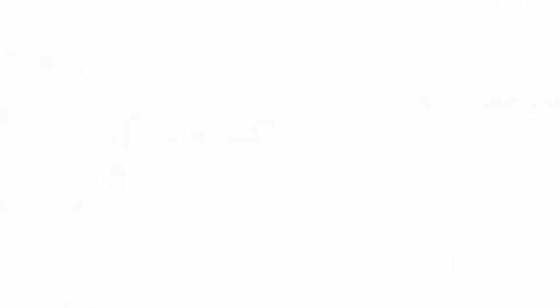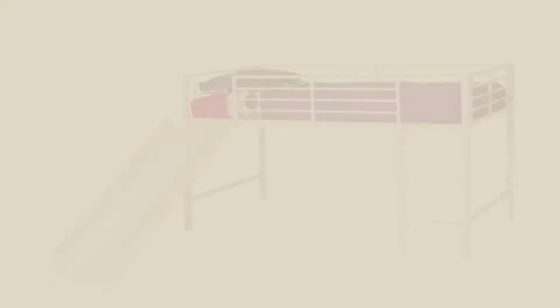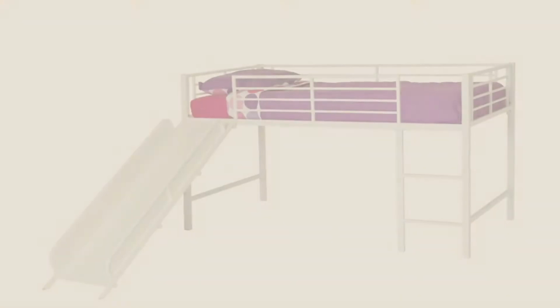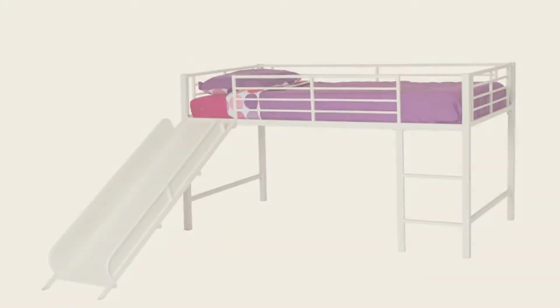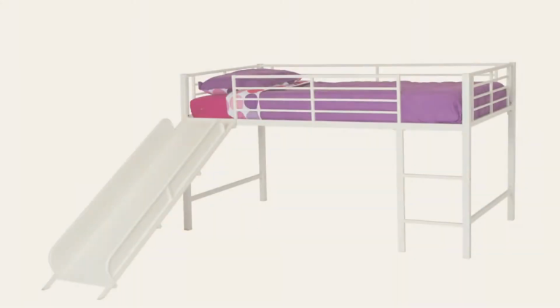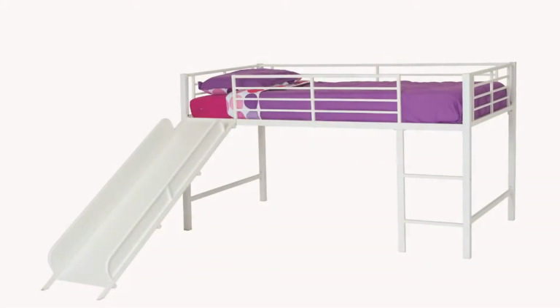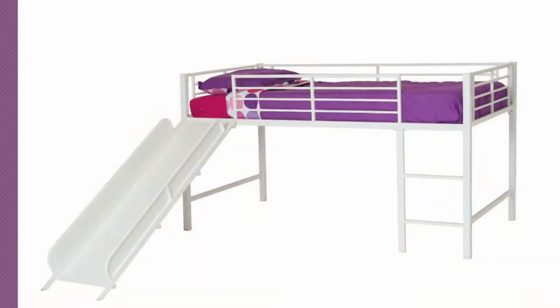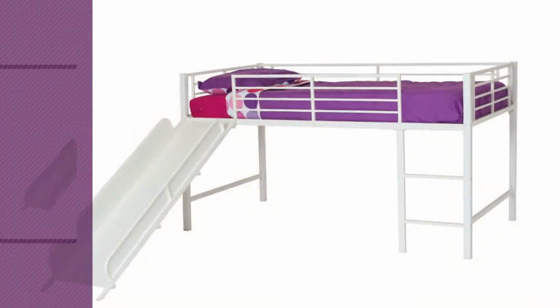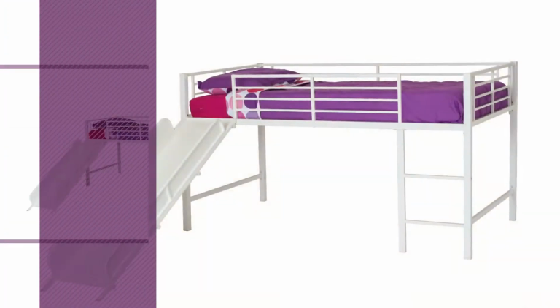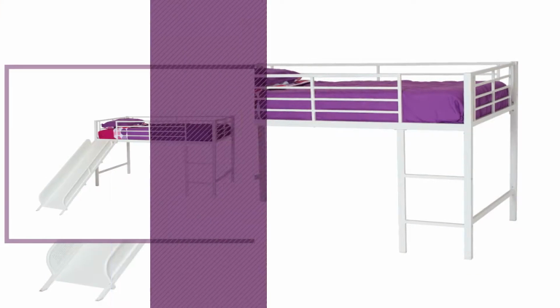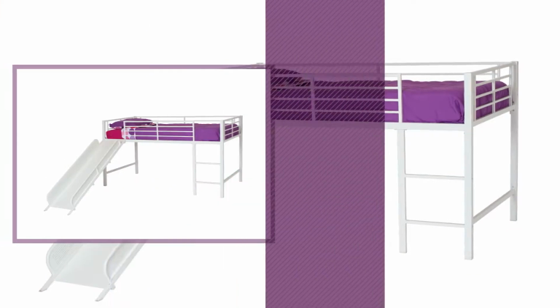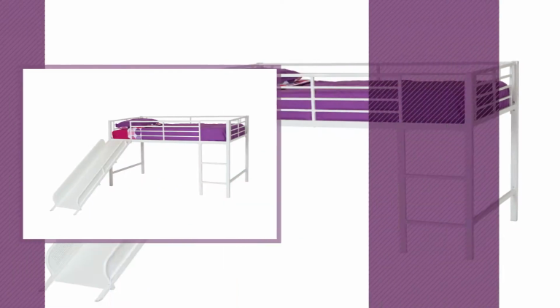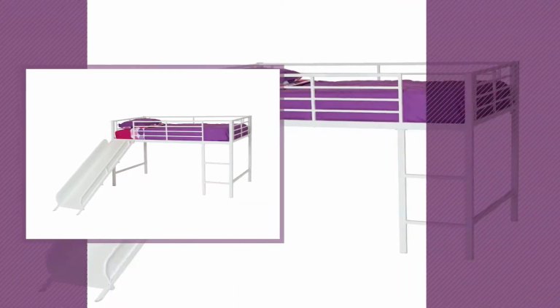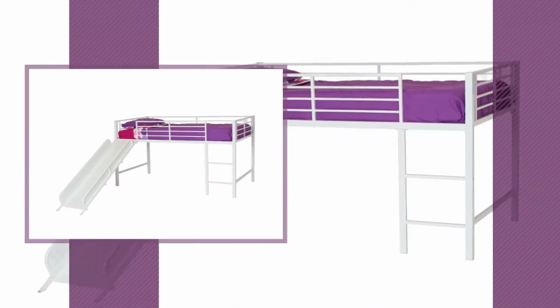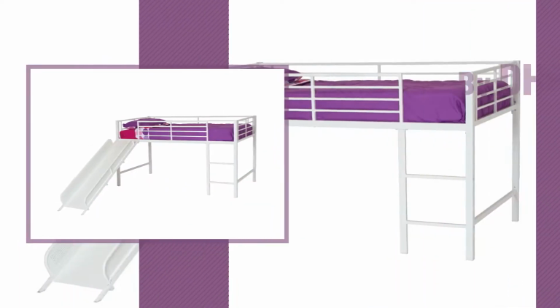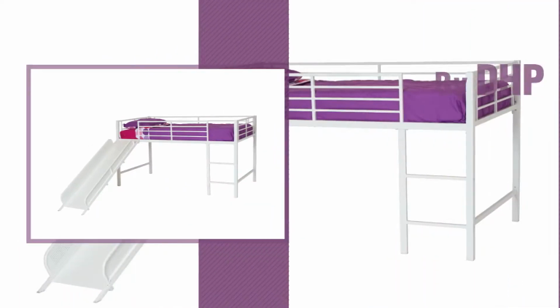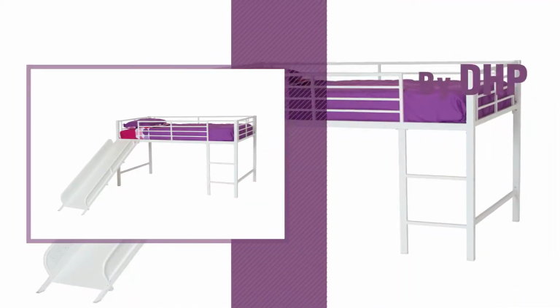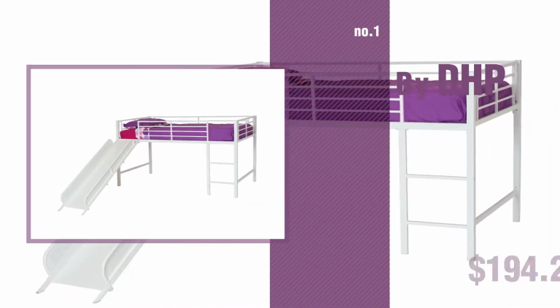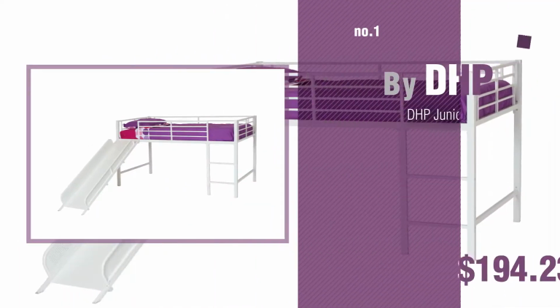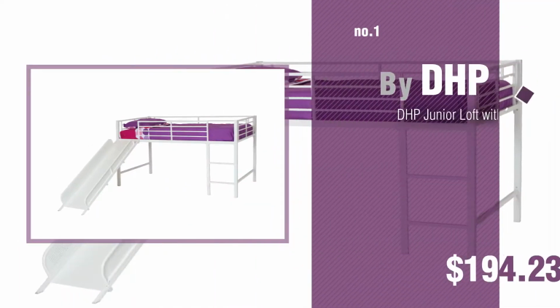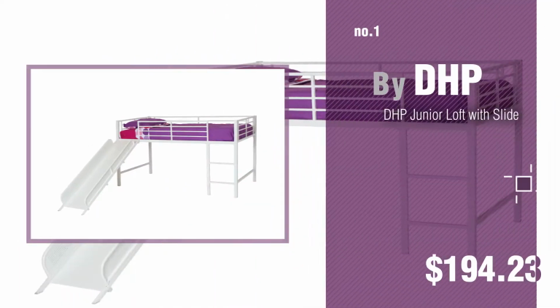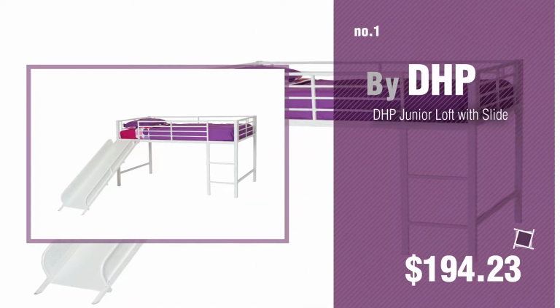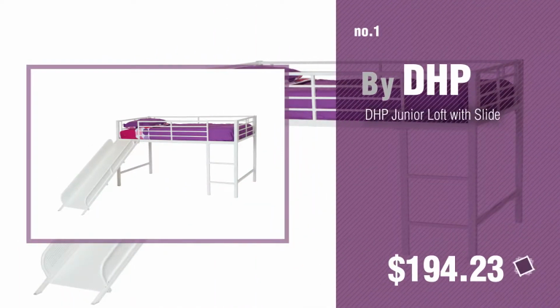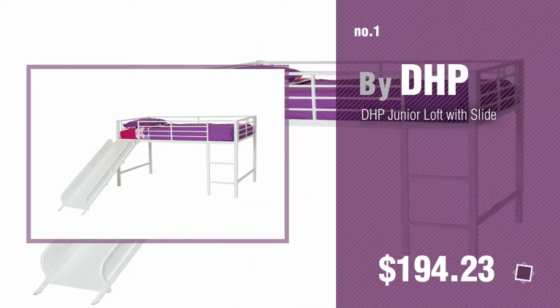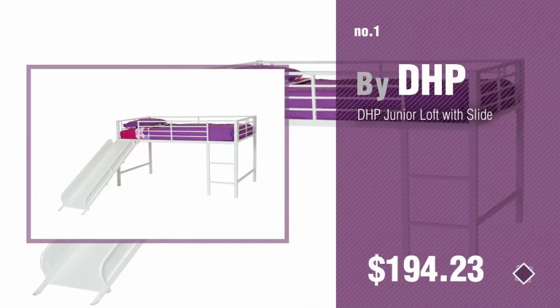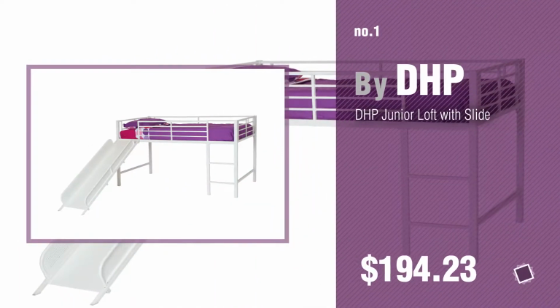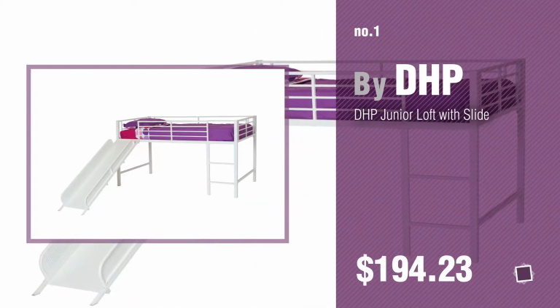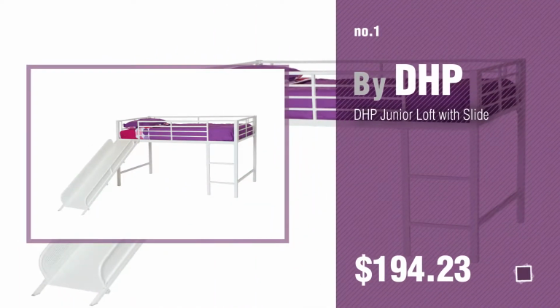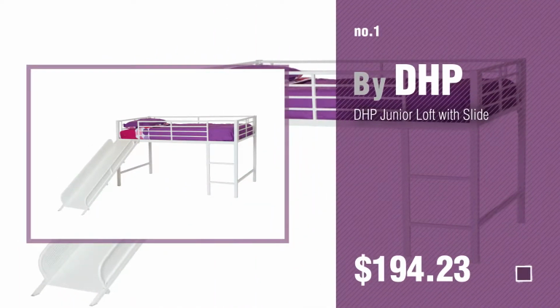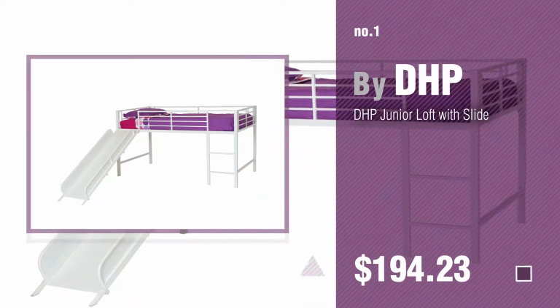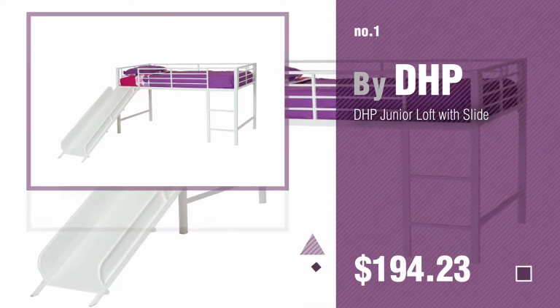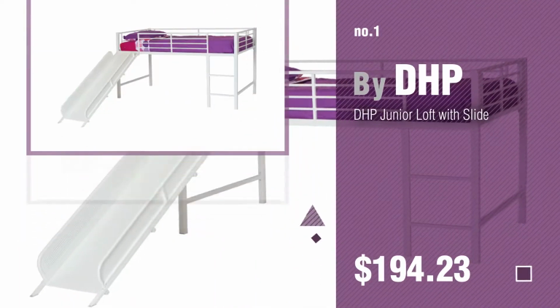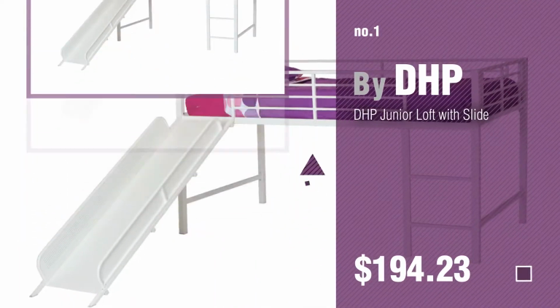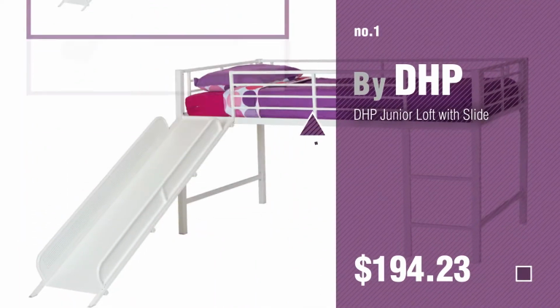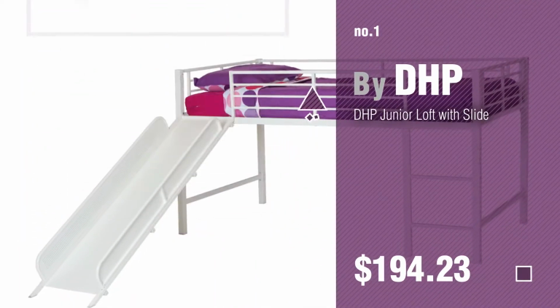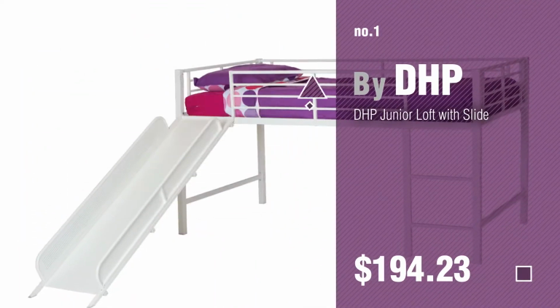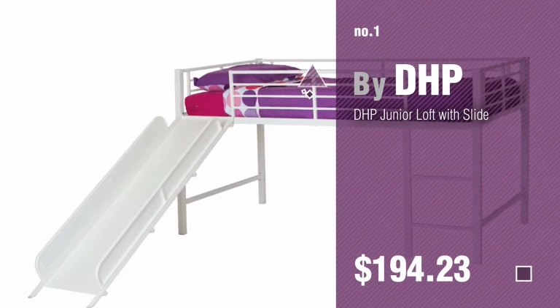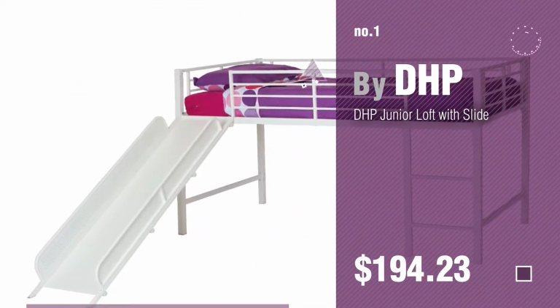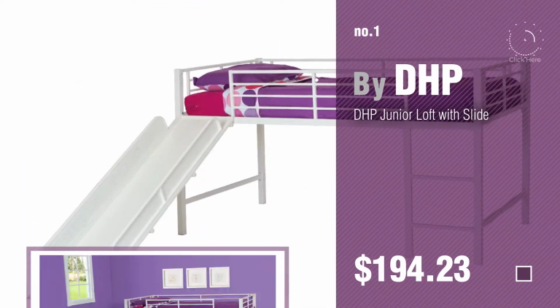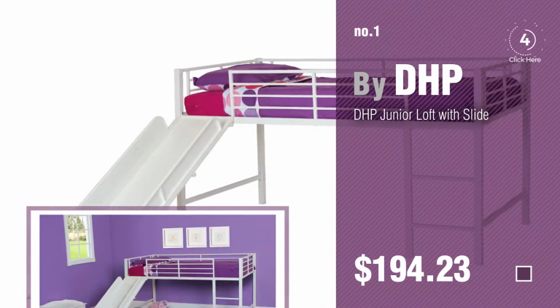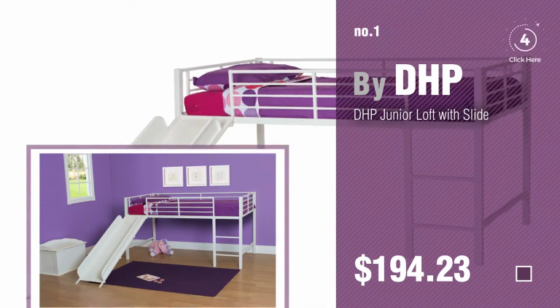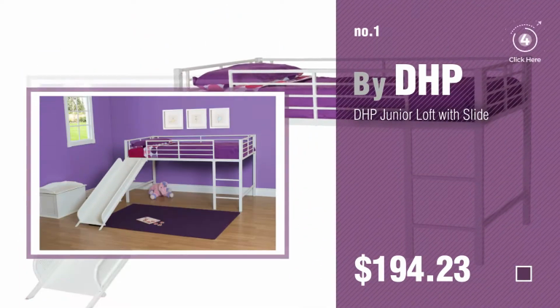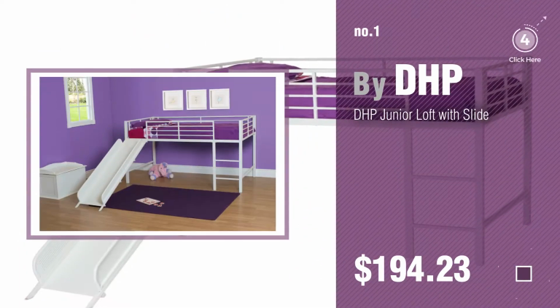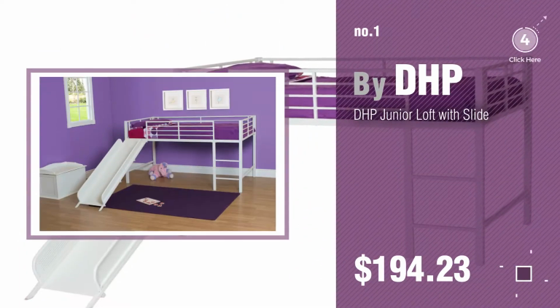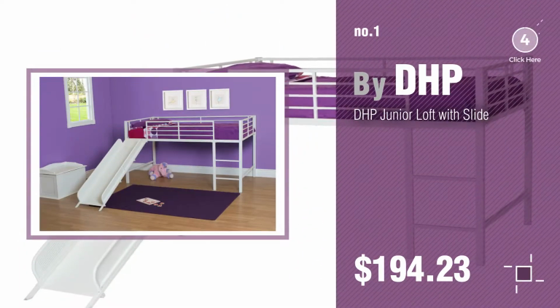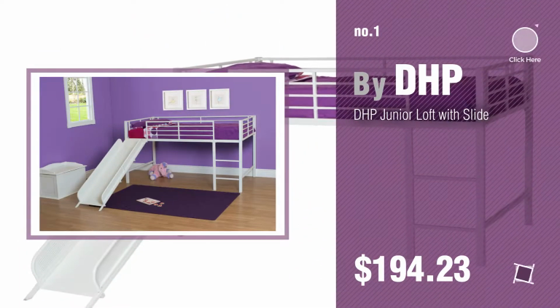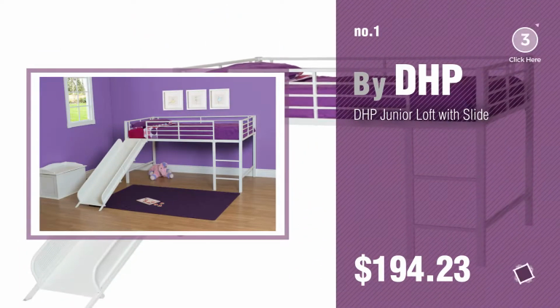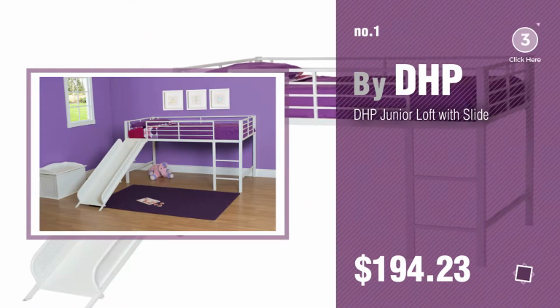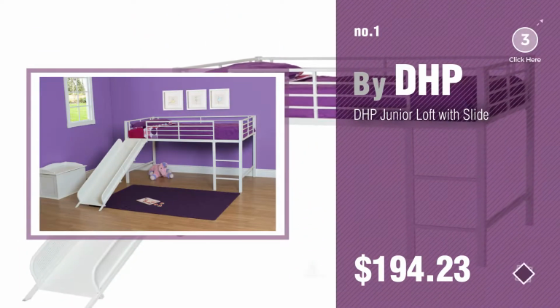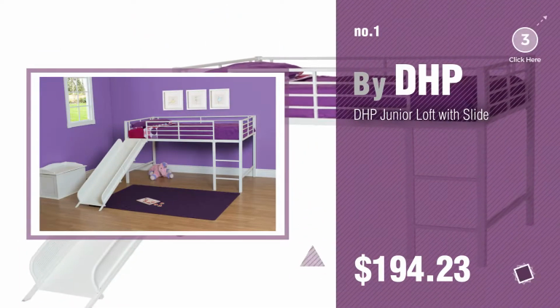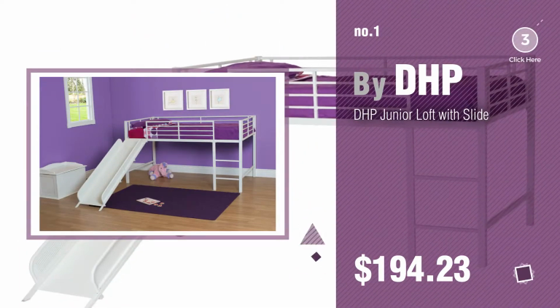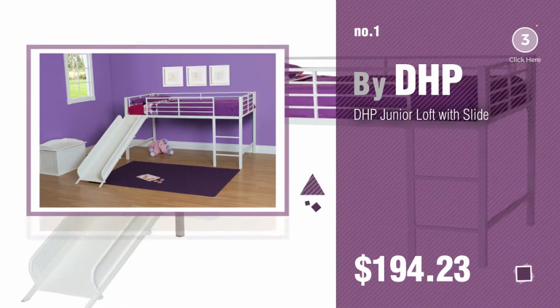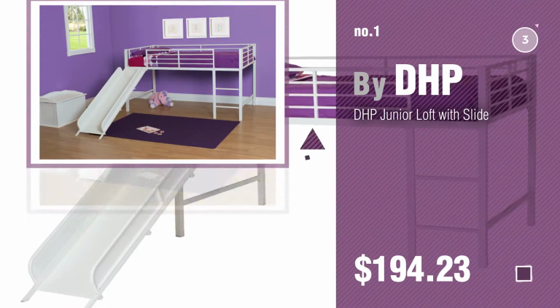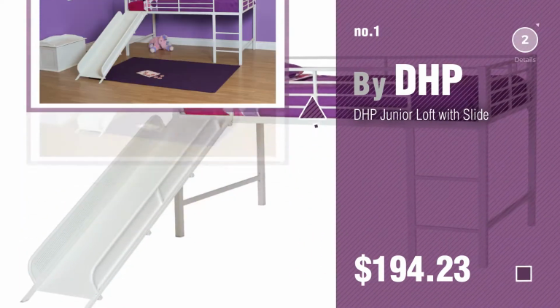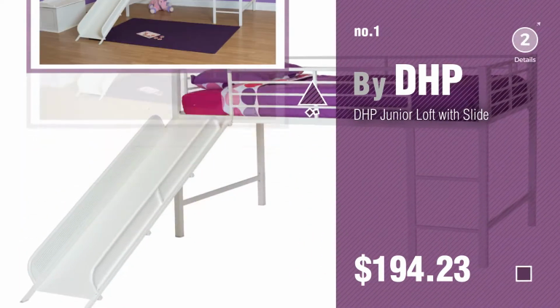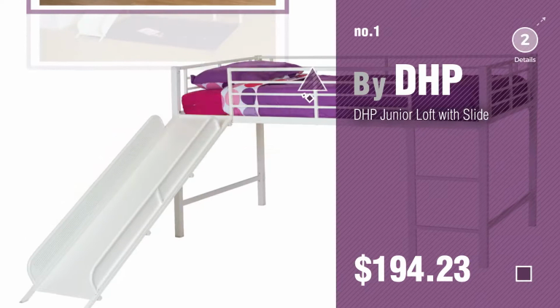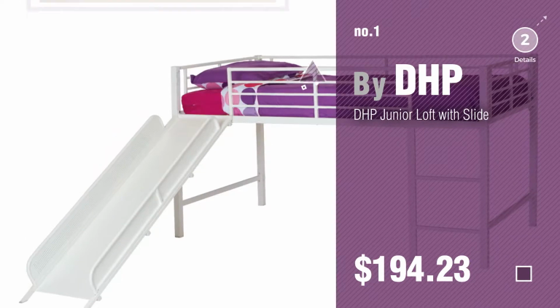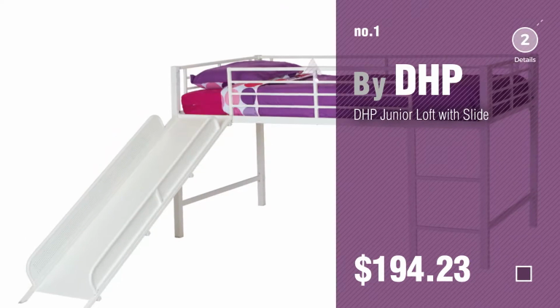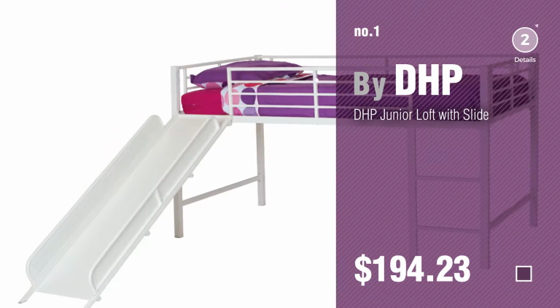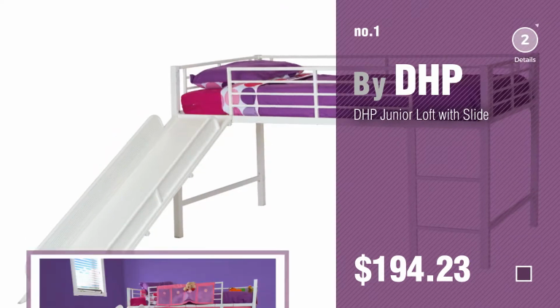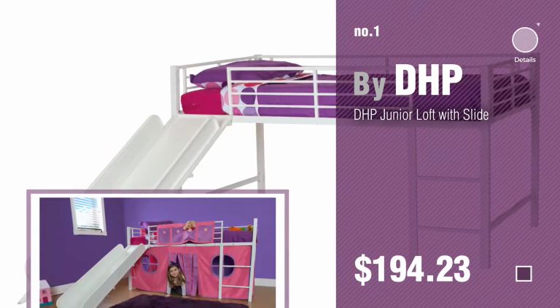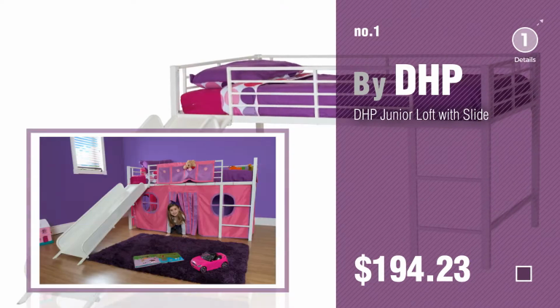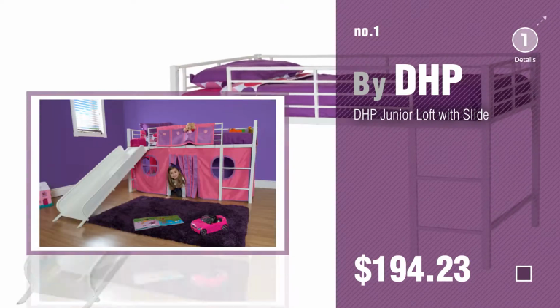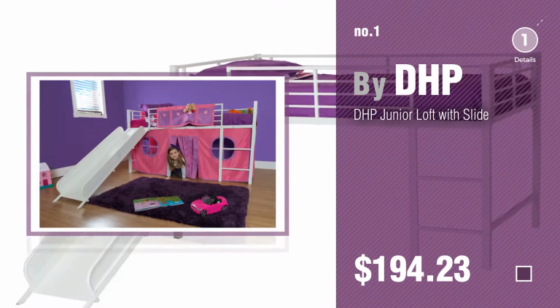Number 1, most popular, by DHP. Watch this video and get inspired.